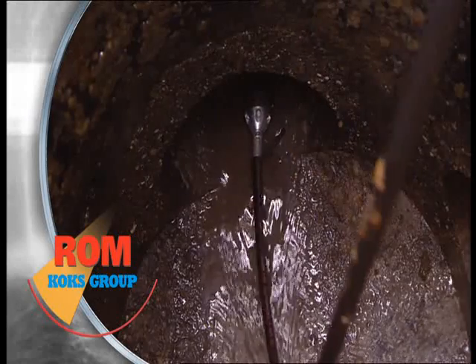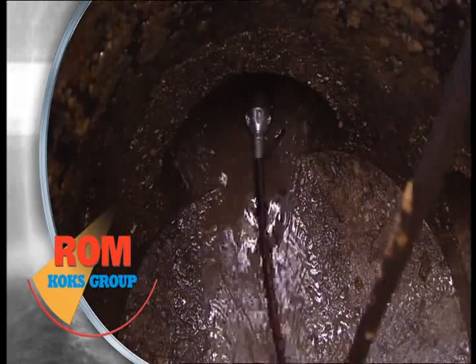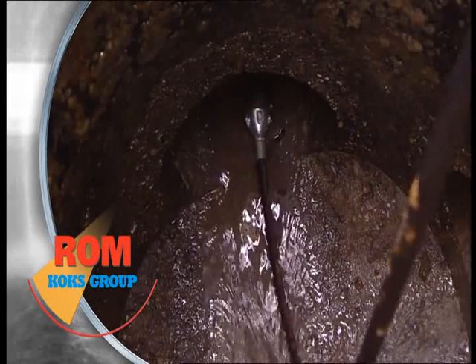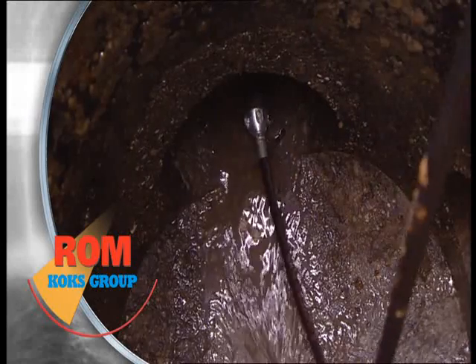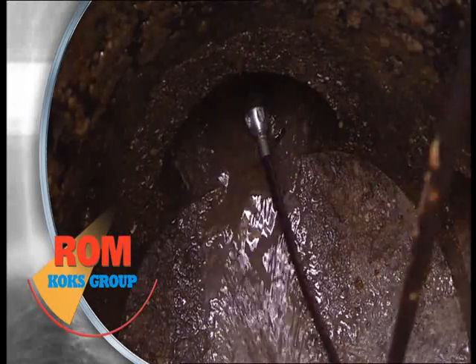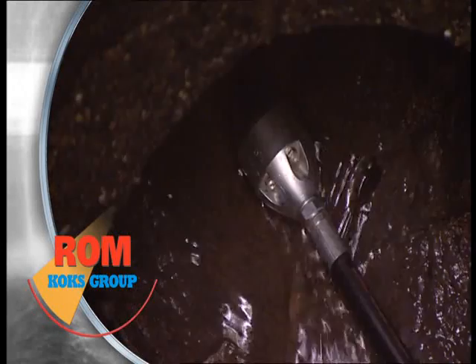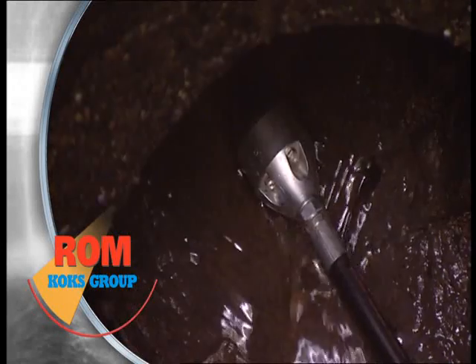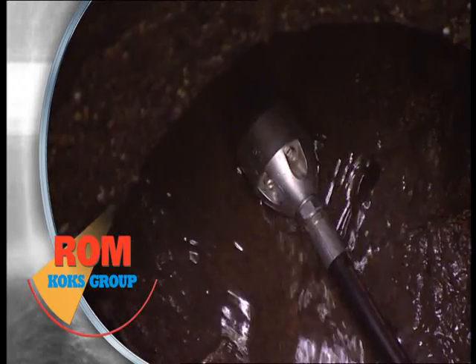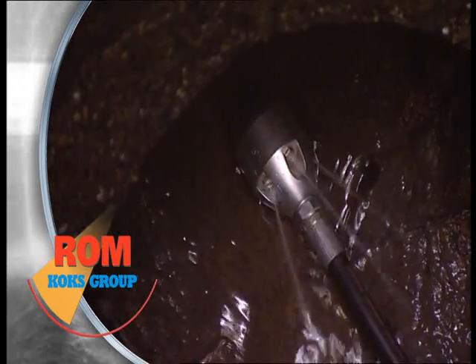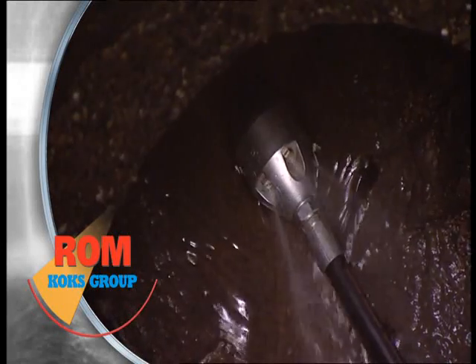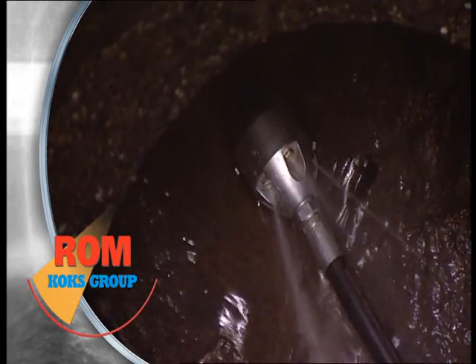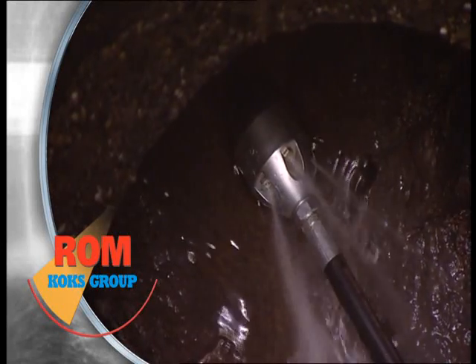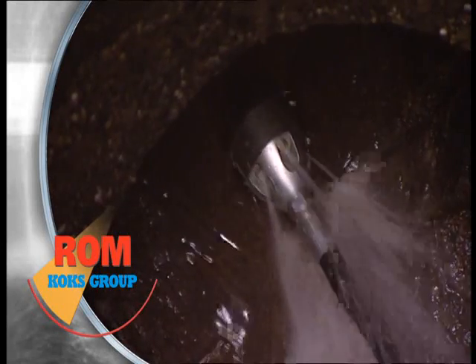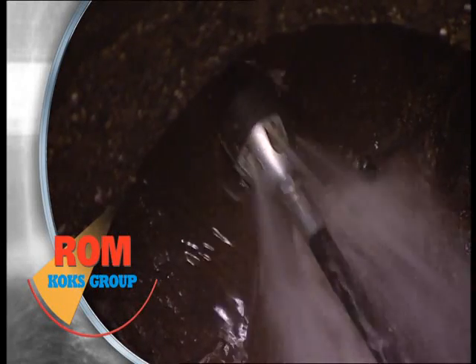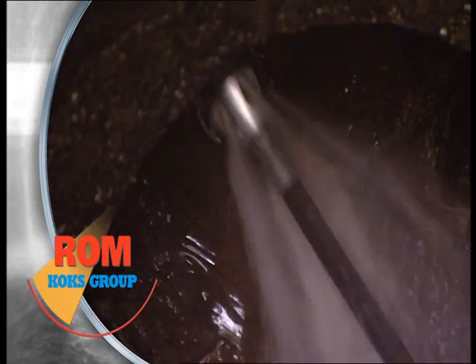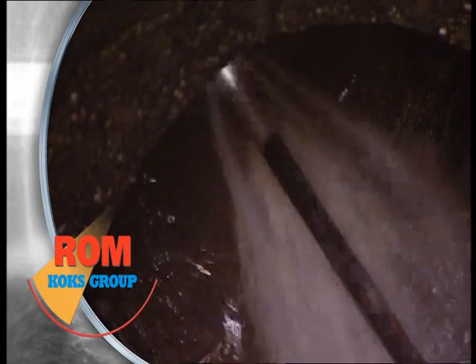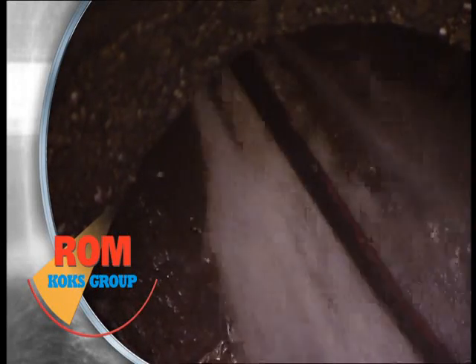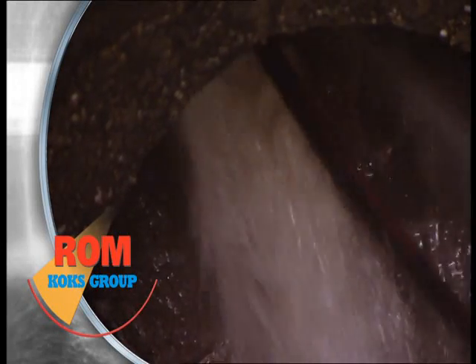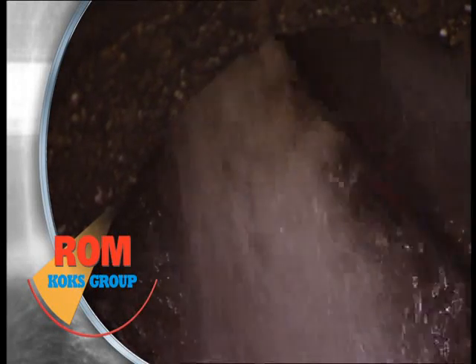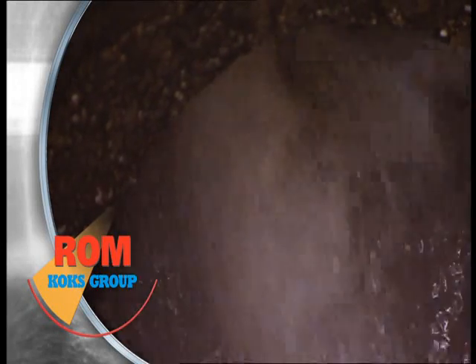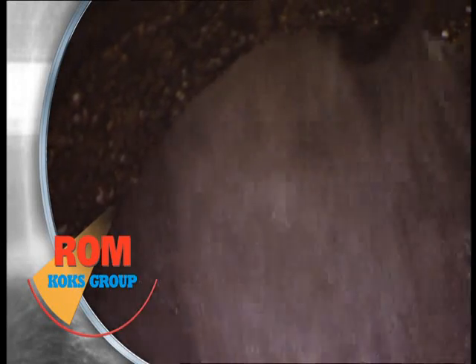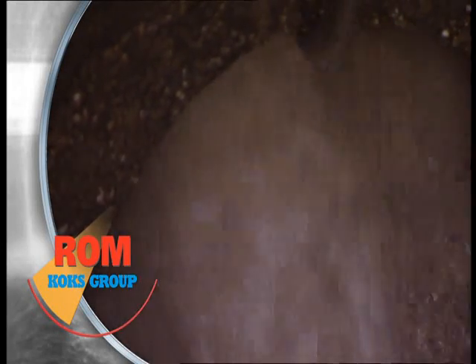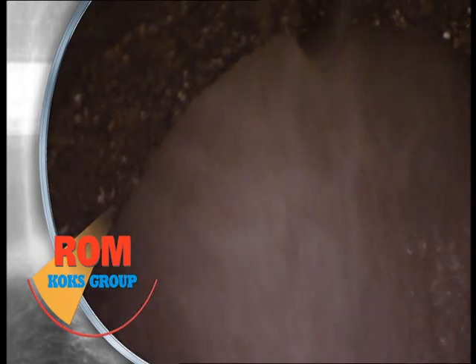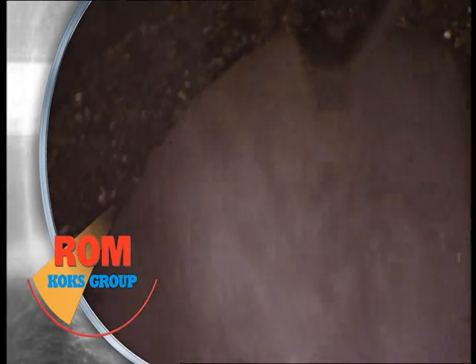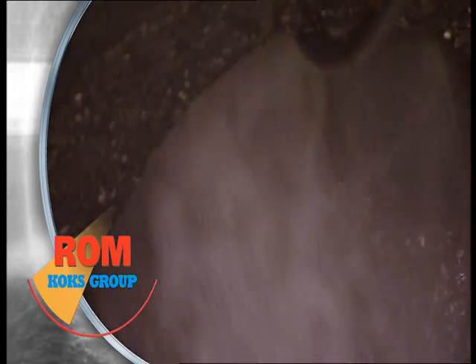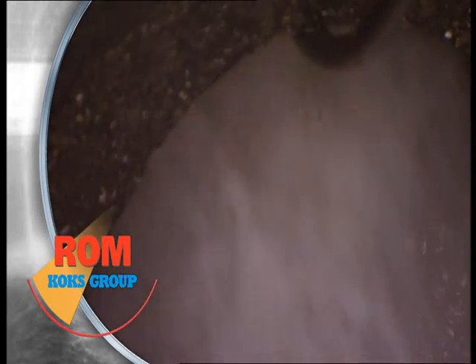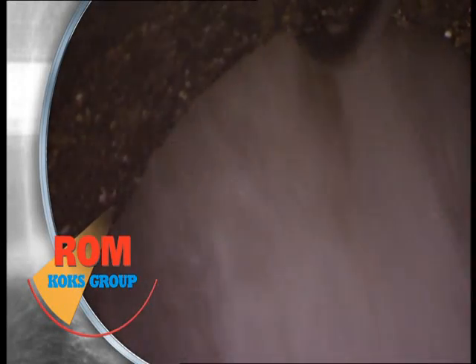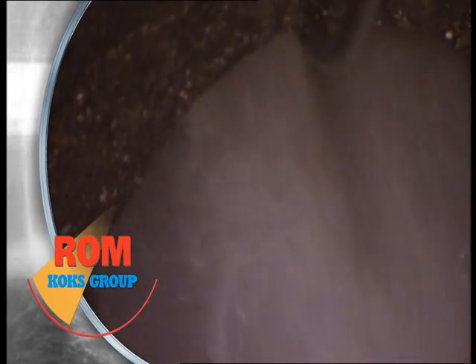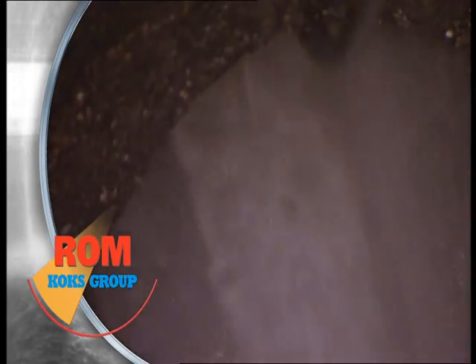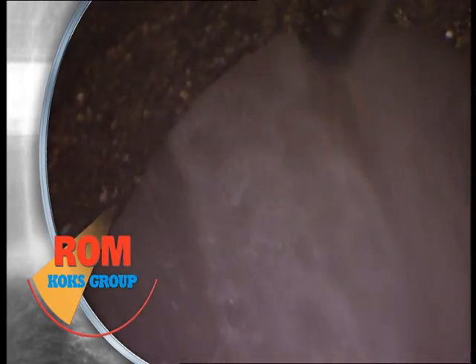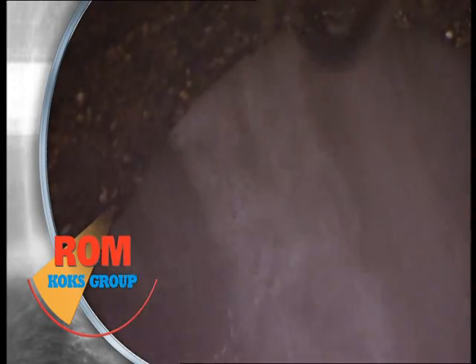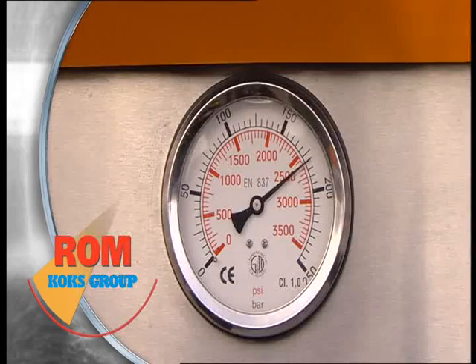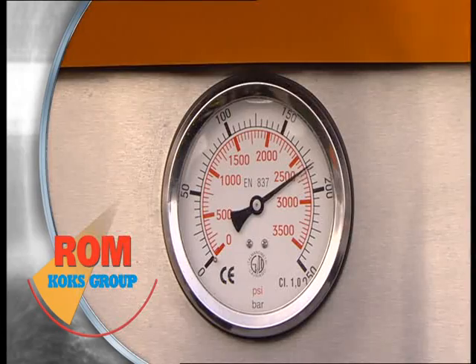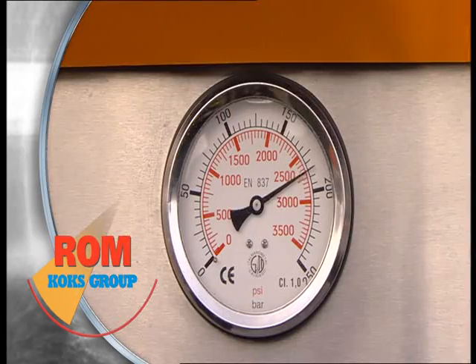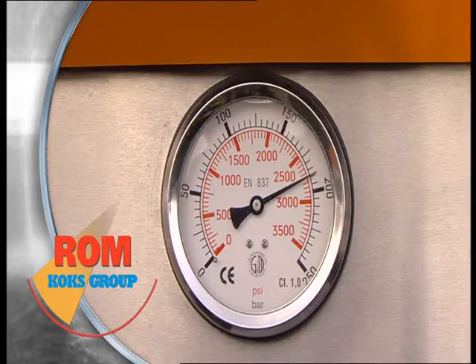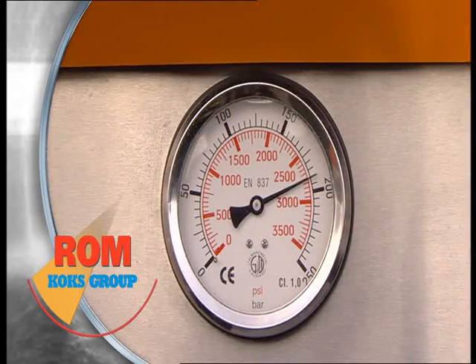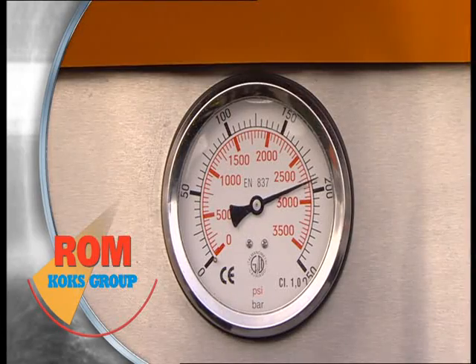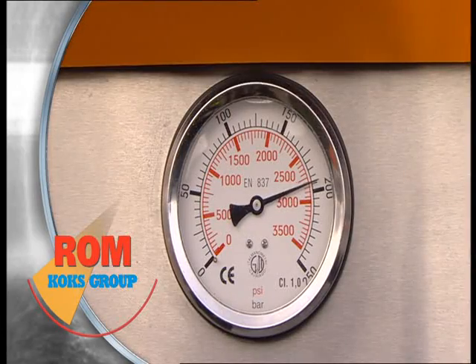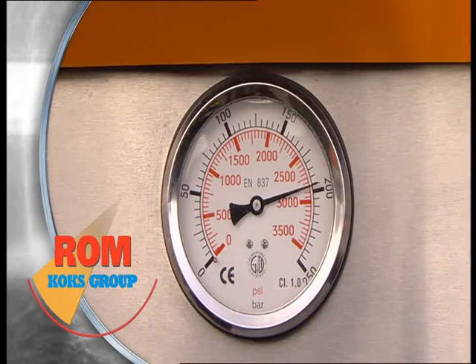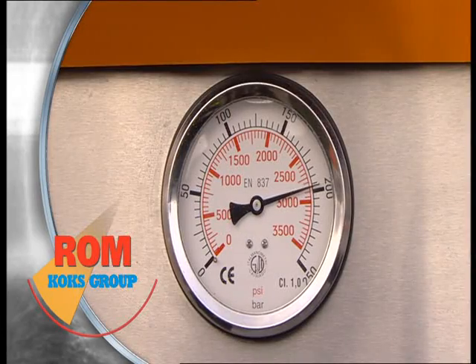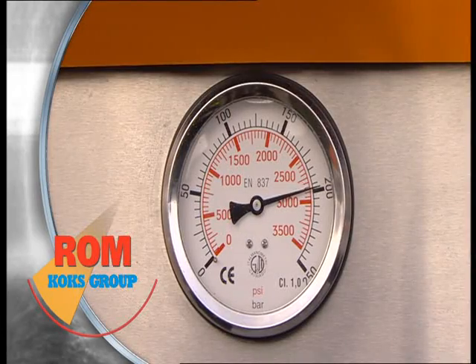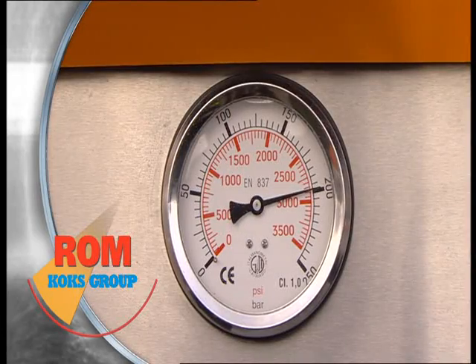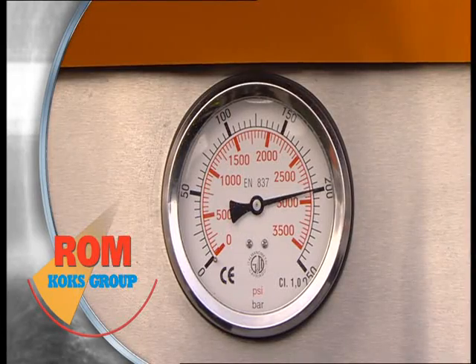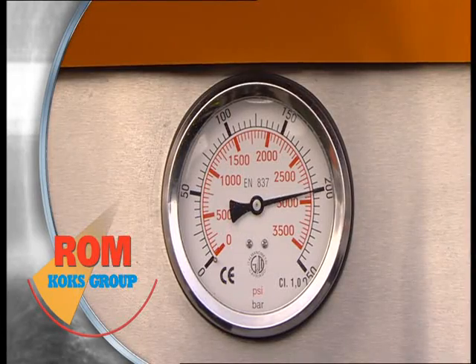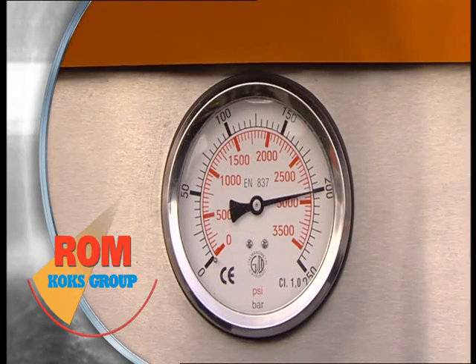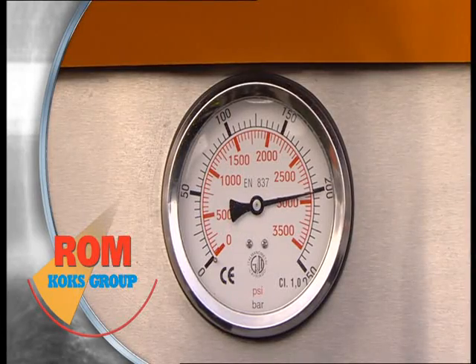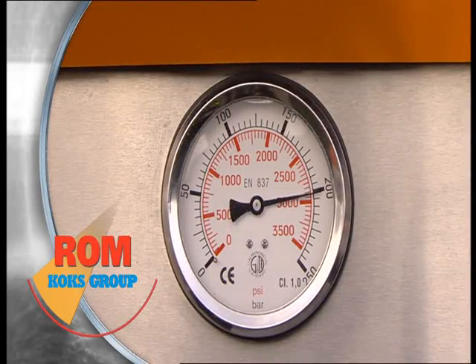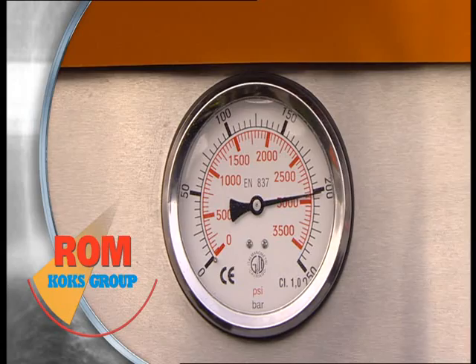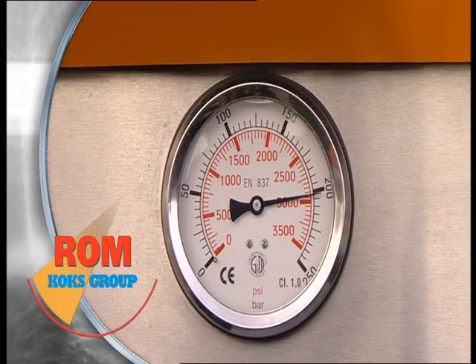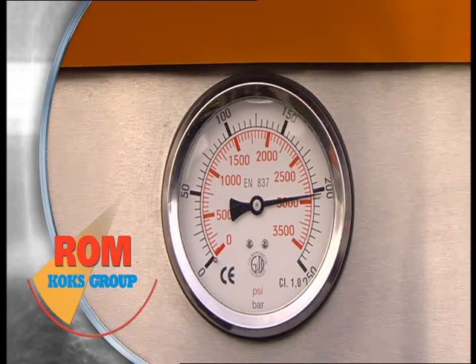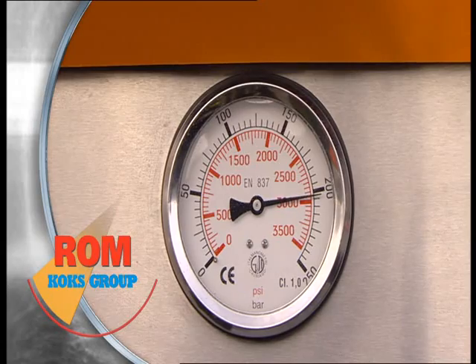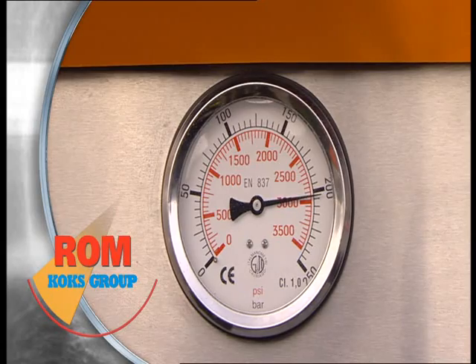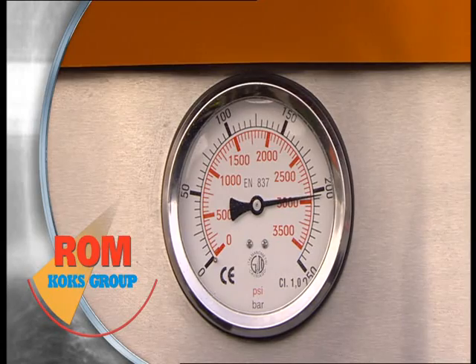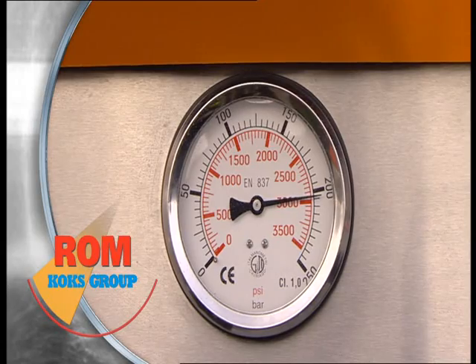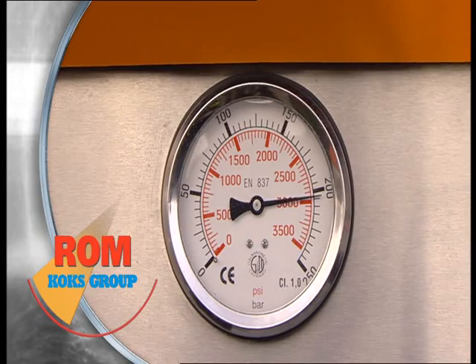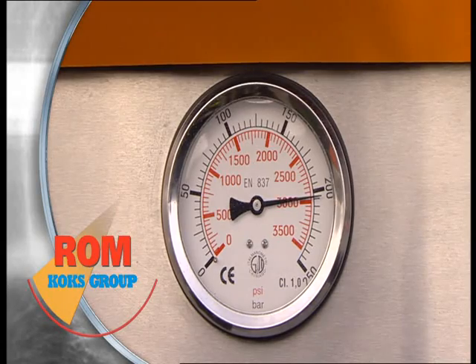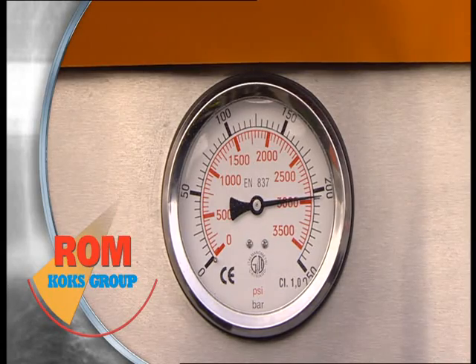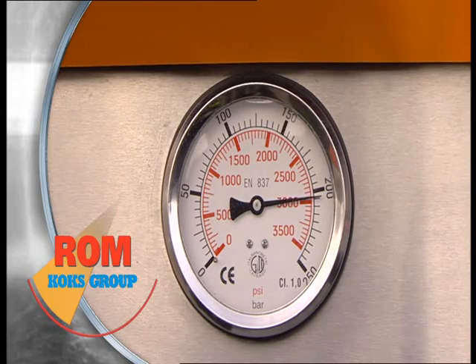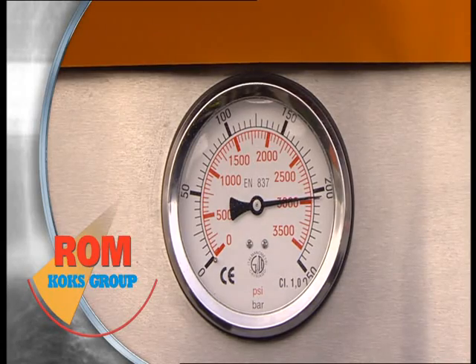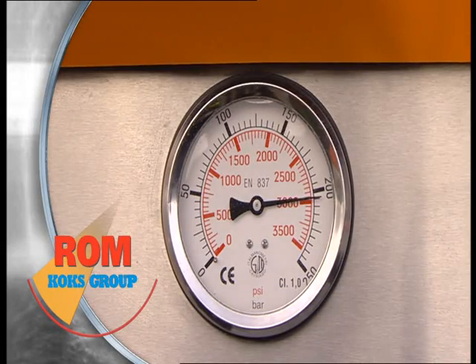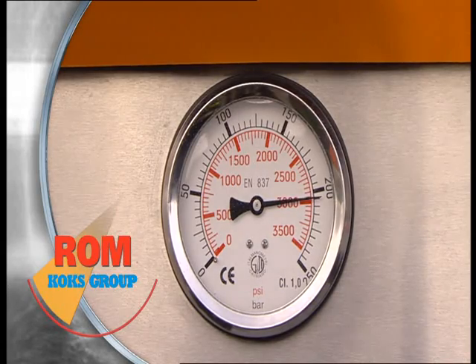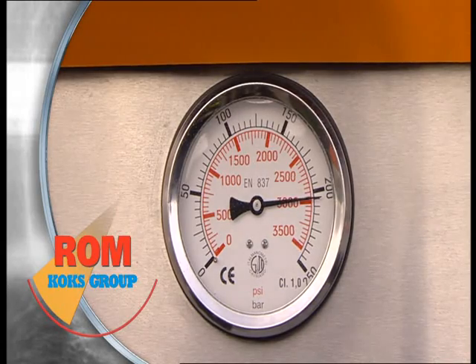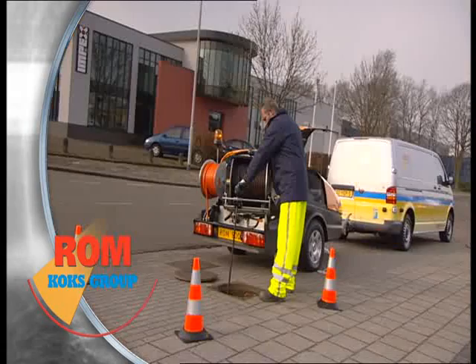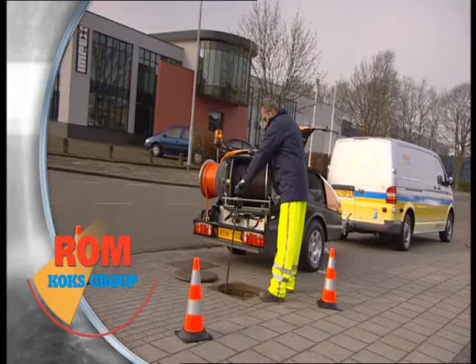The high-pressure pump can deliver up to 270 bar and a water flow of up to 100 liters per minute.